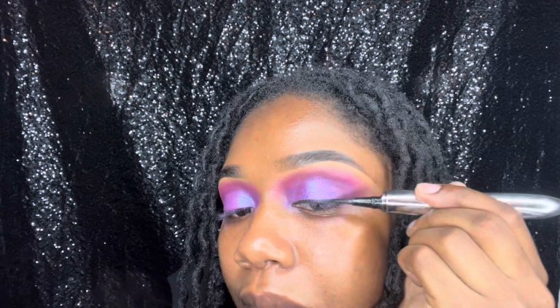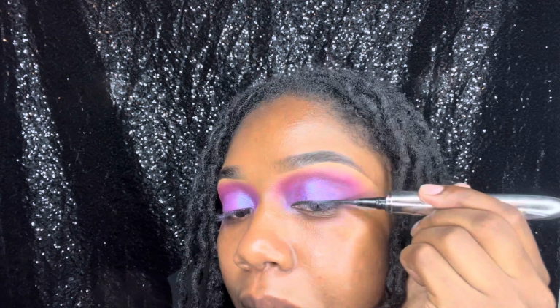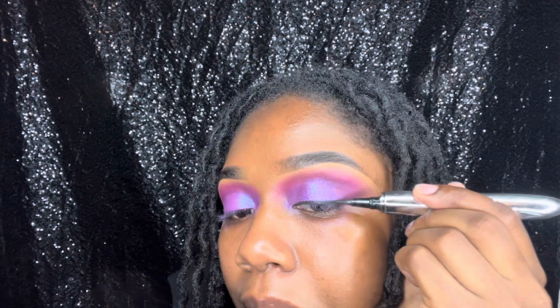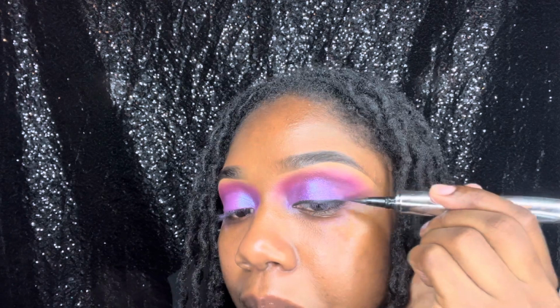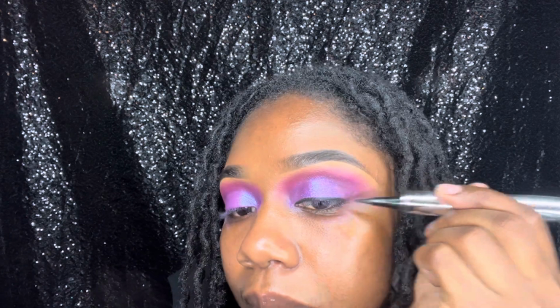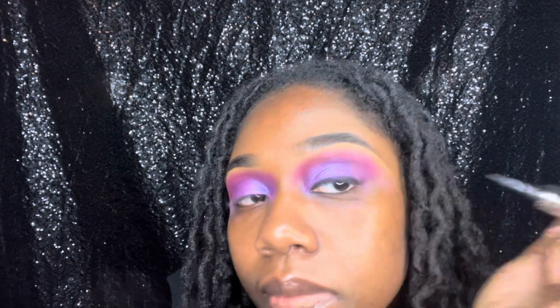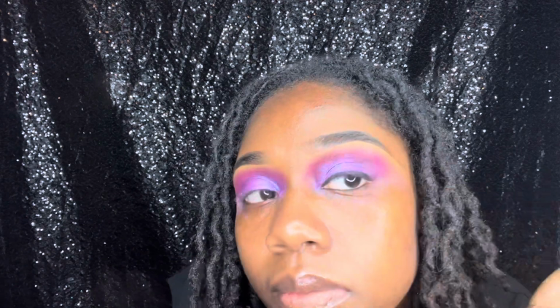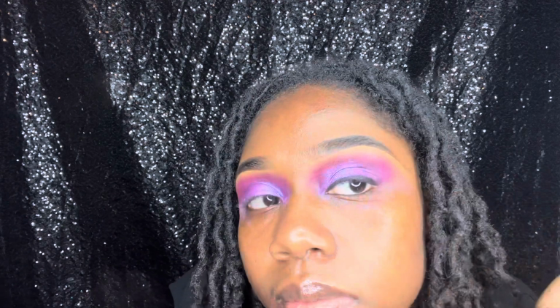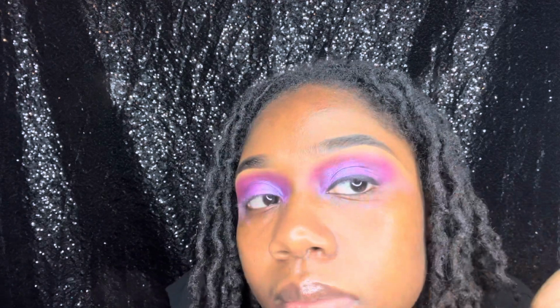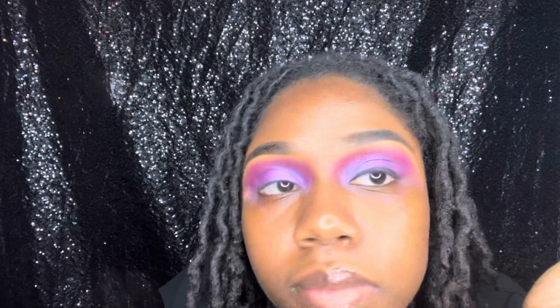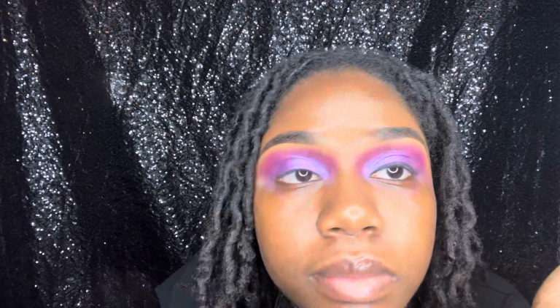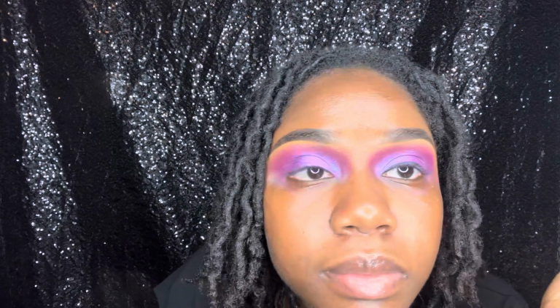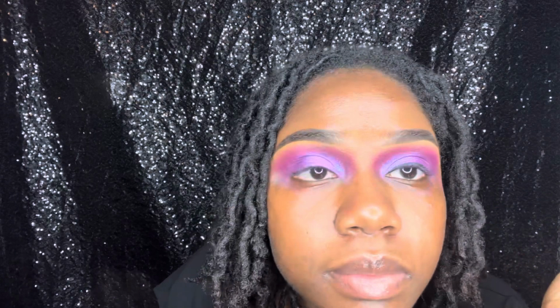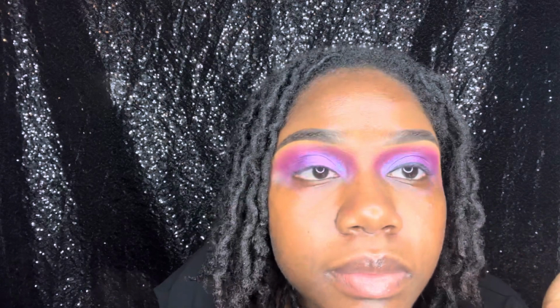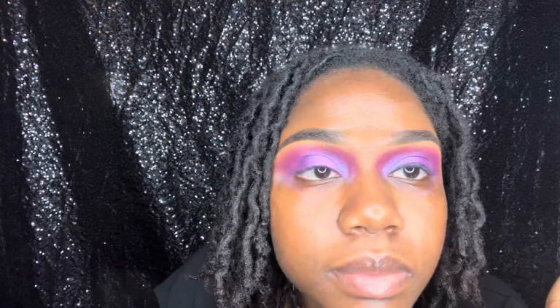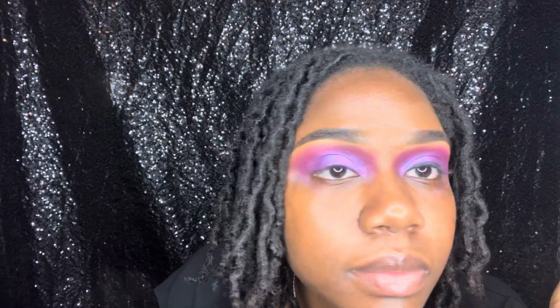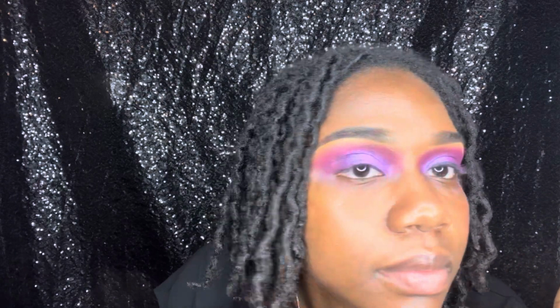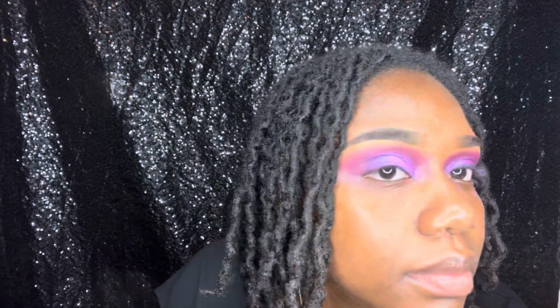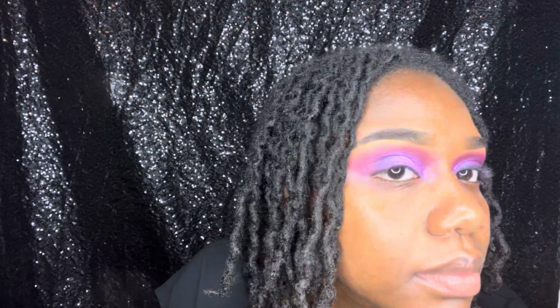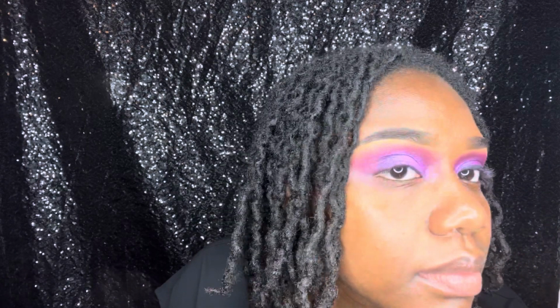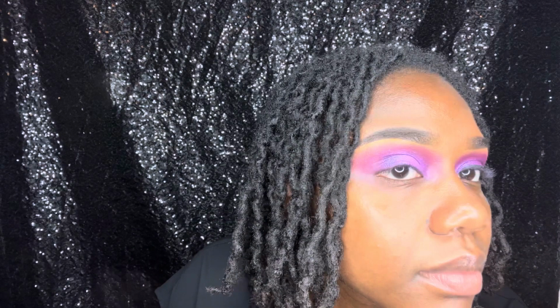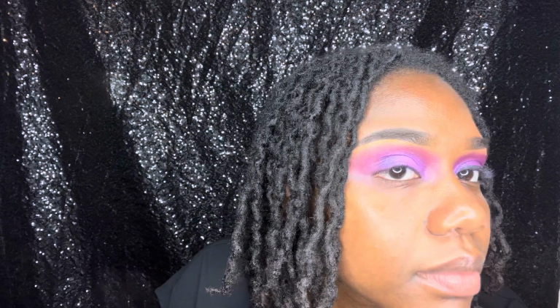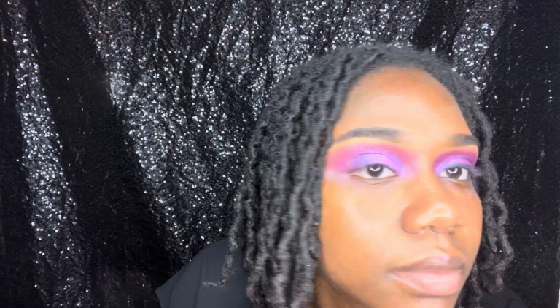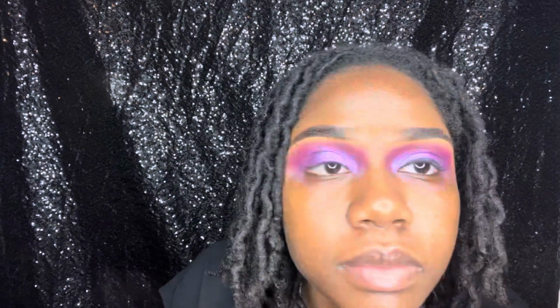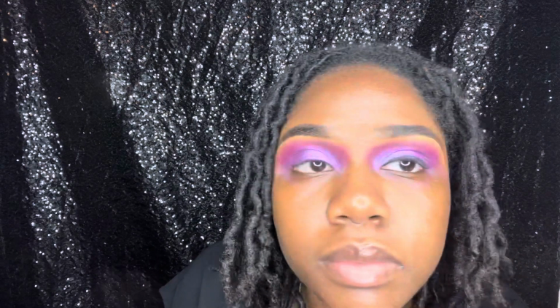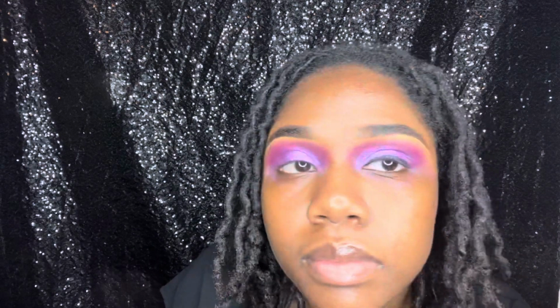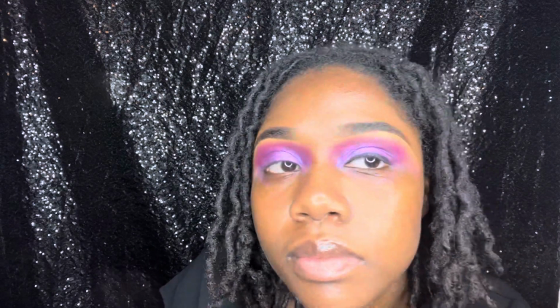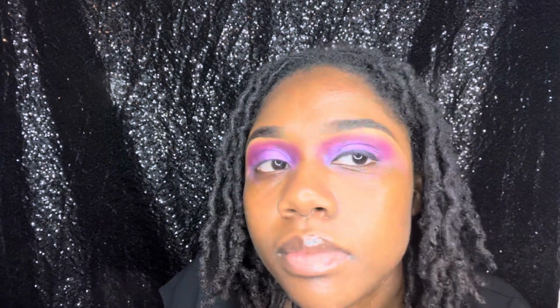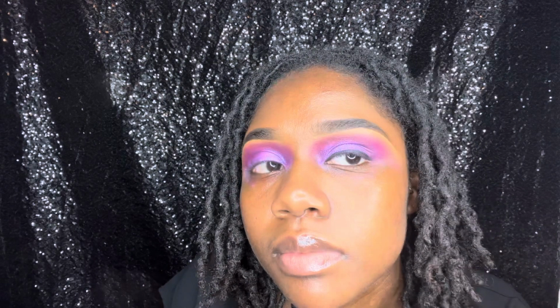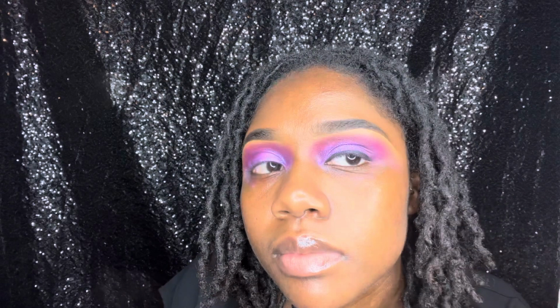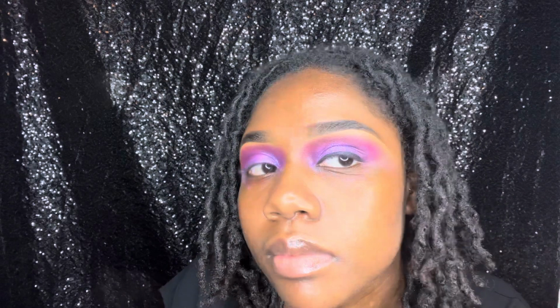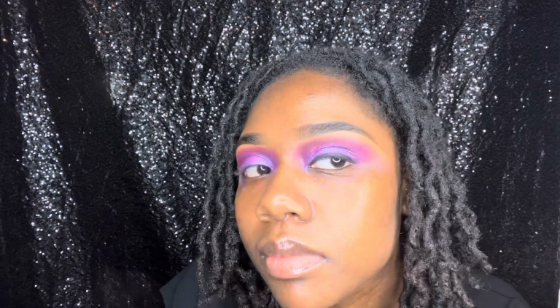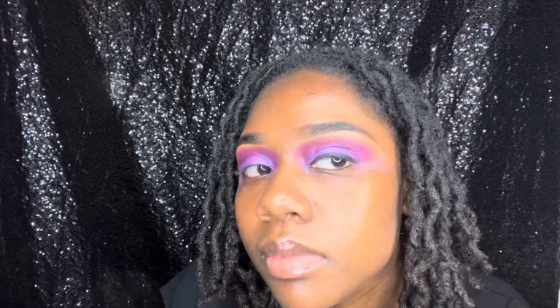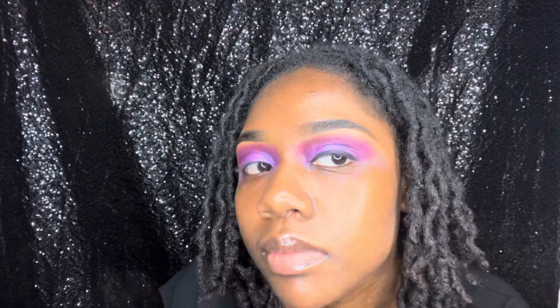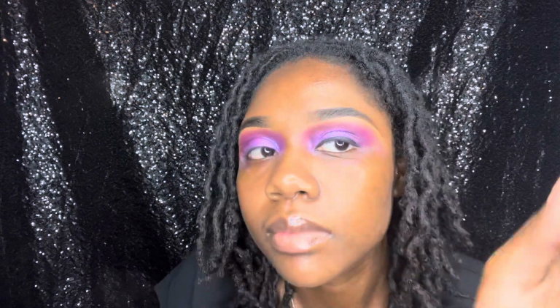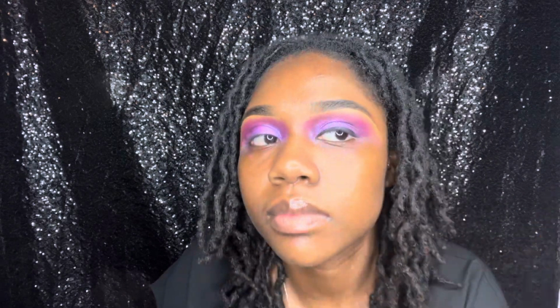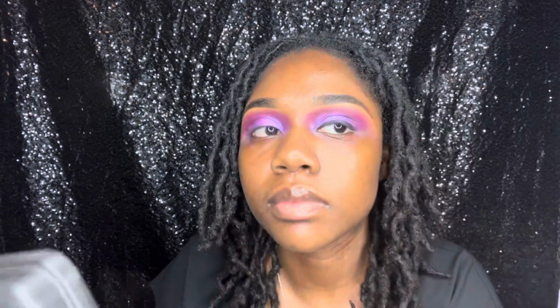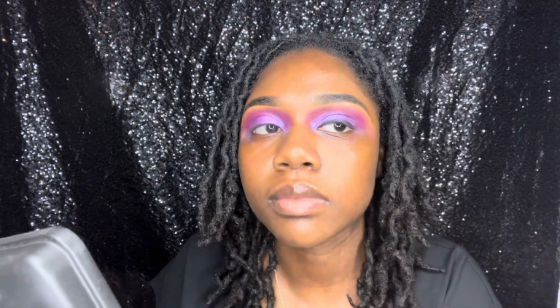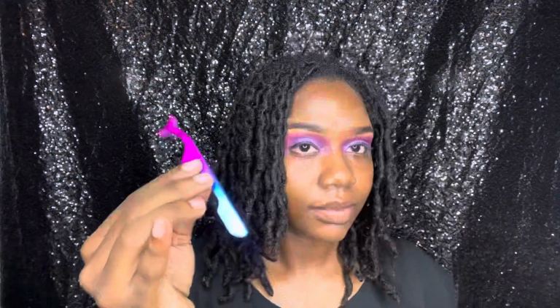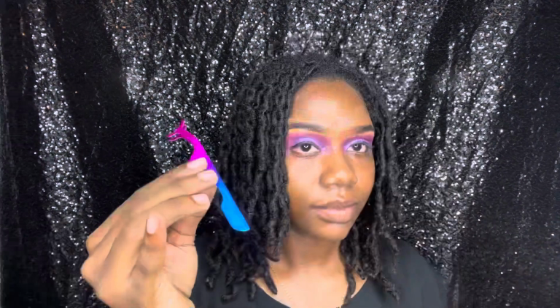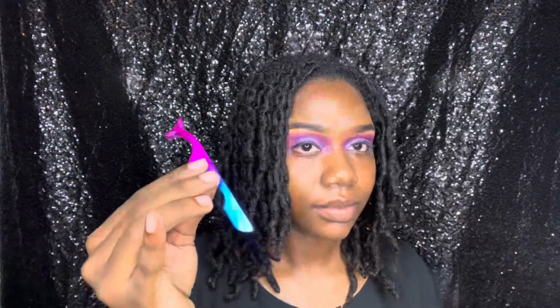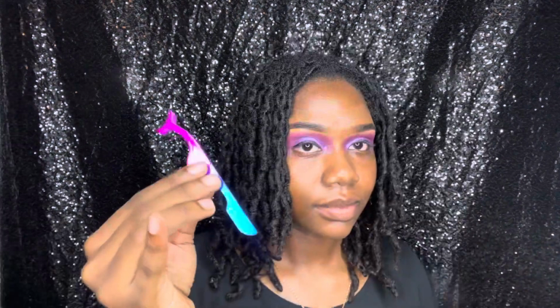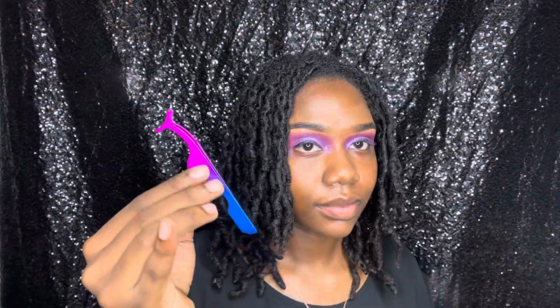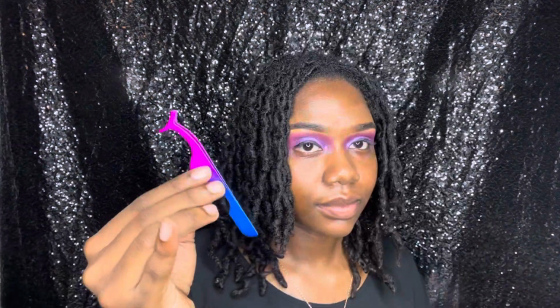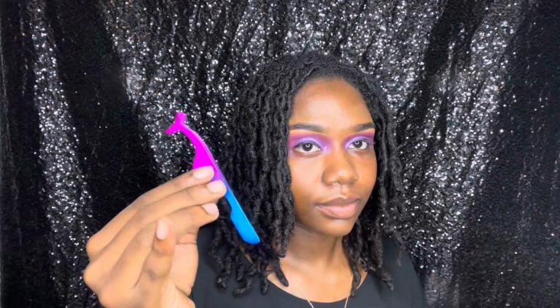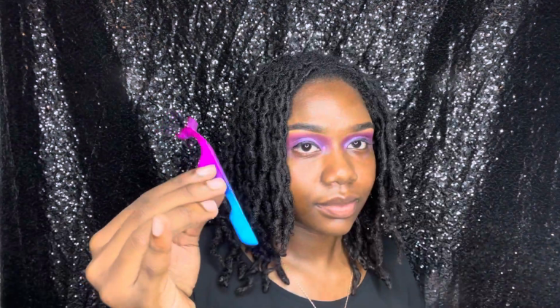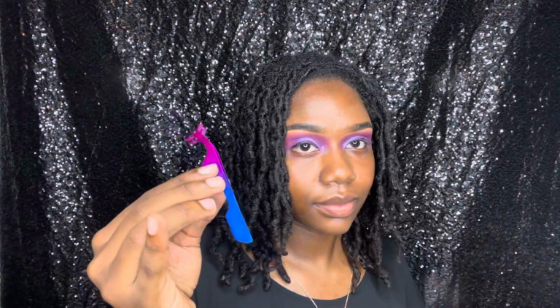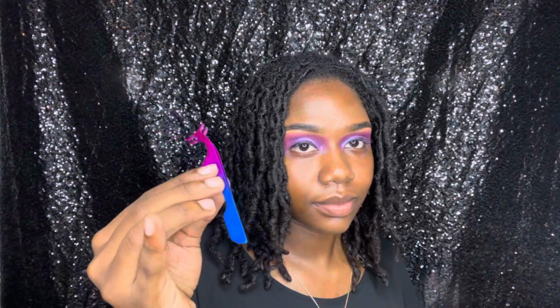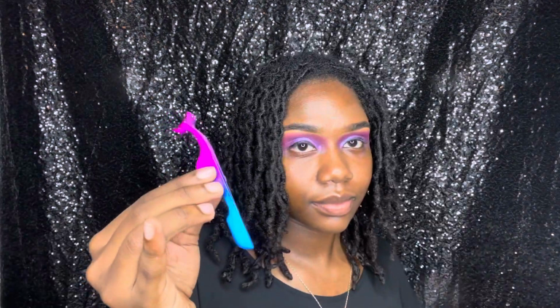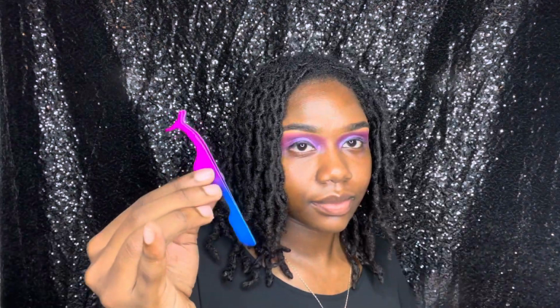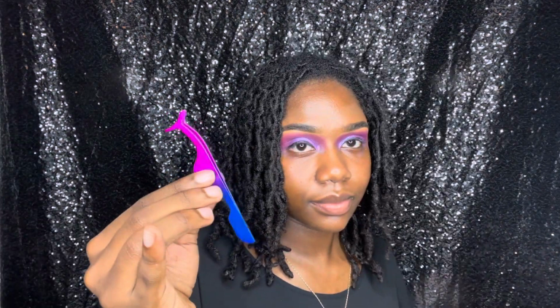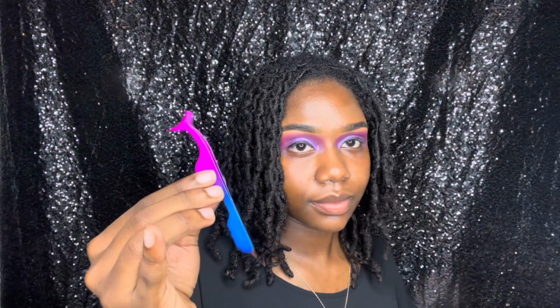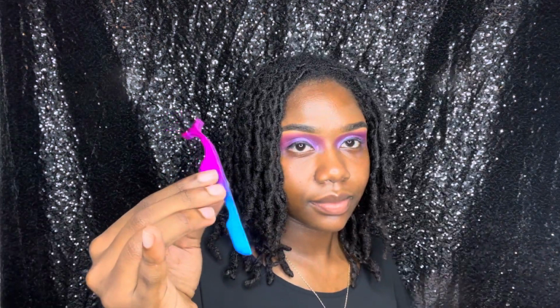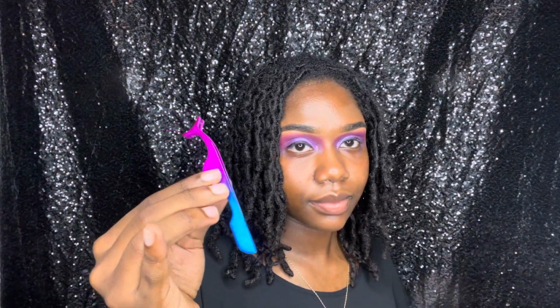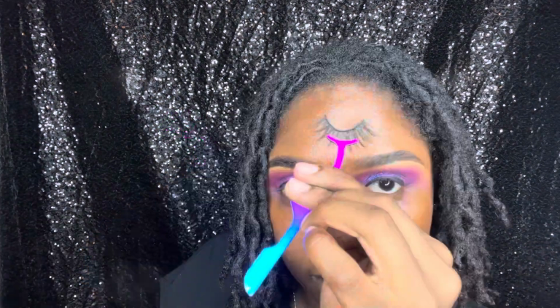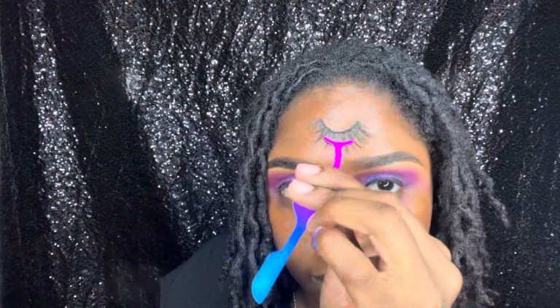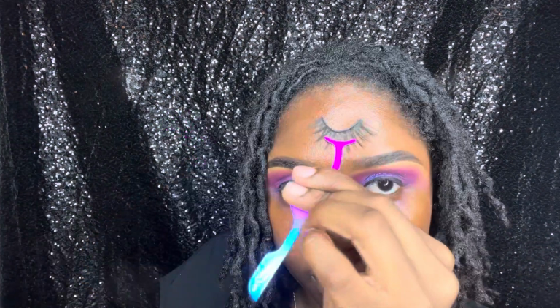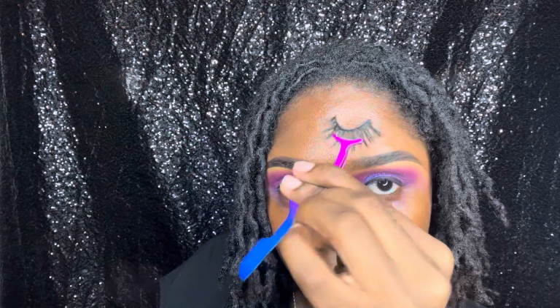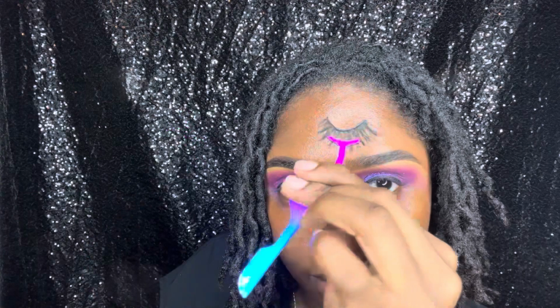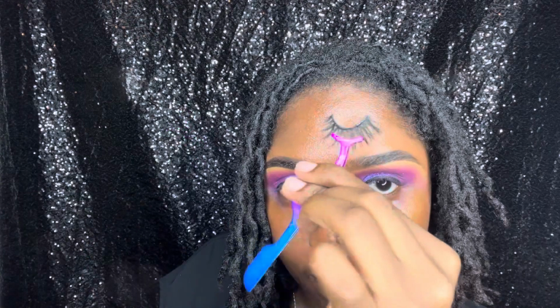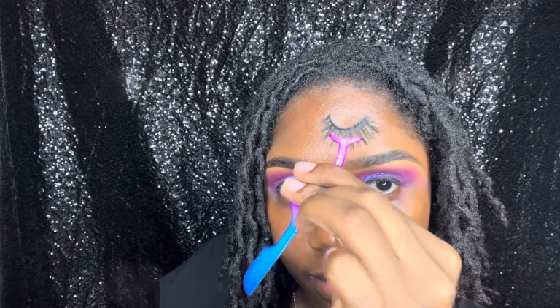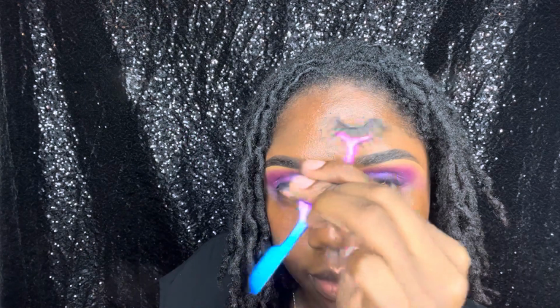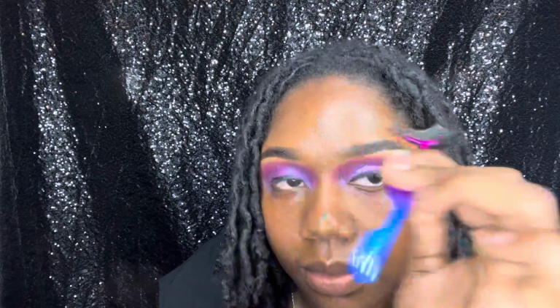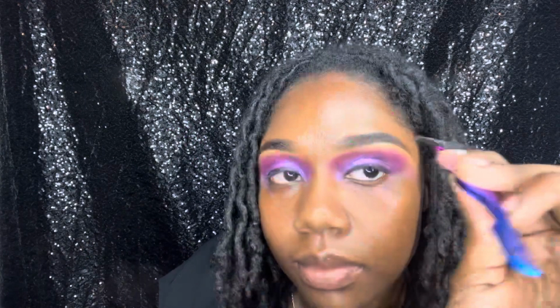I'm slowly adding that eyeliner on there, and I'll also be taking my tweezers from my cosmetic line to help apply my lashes.